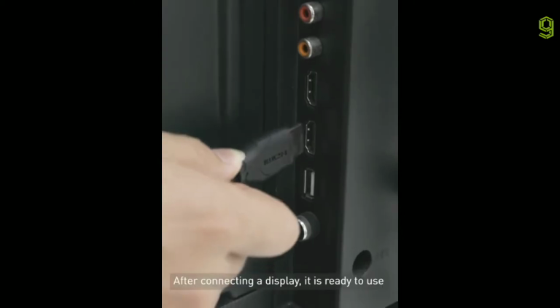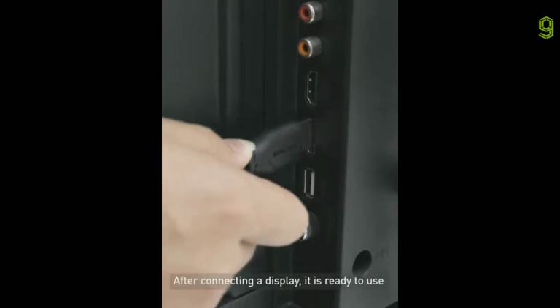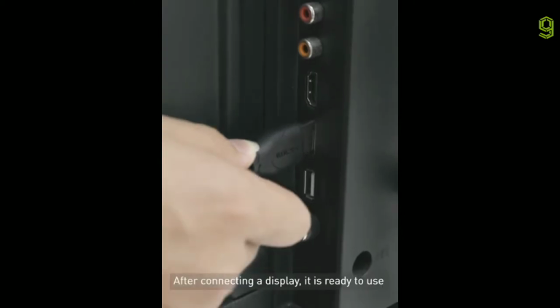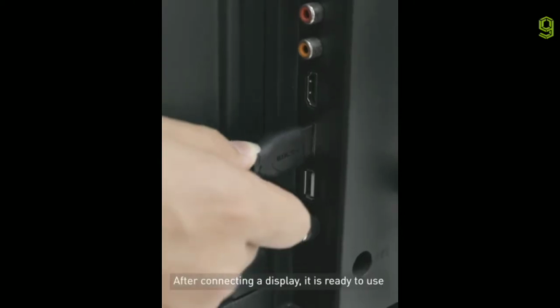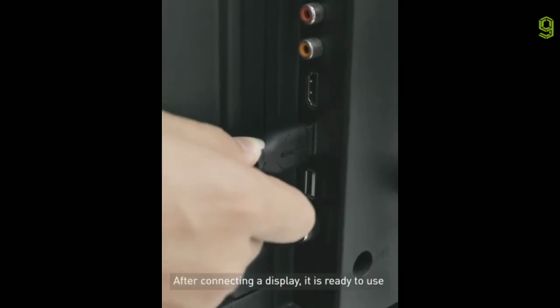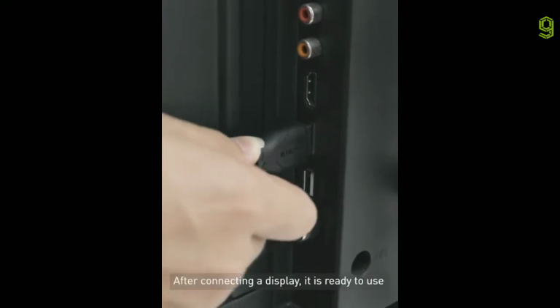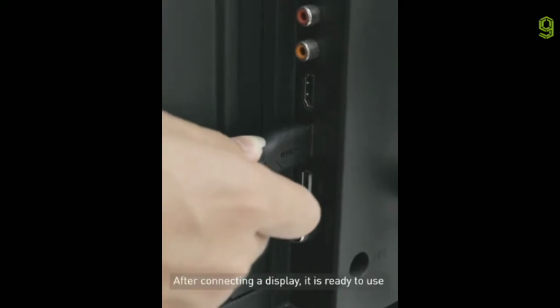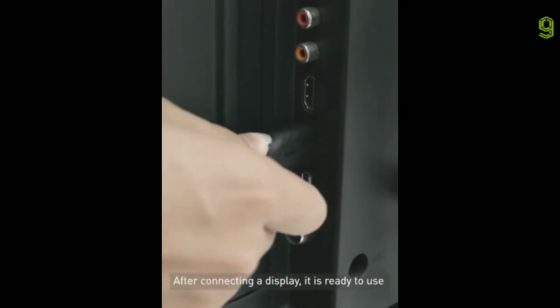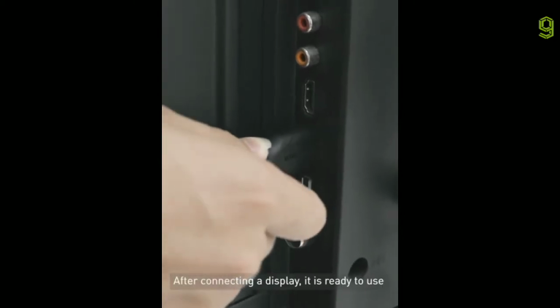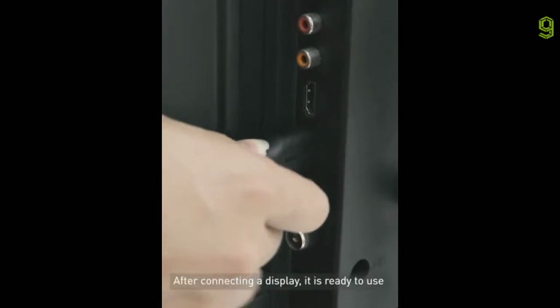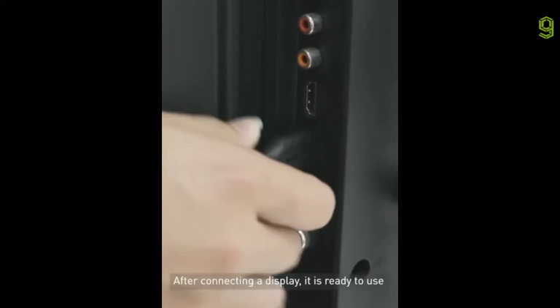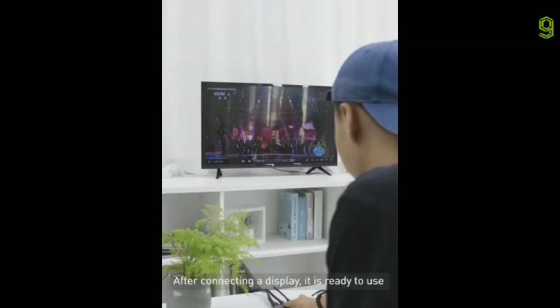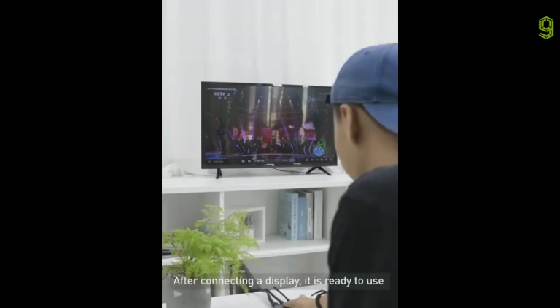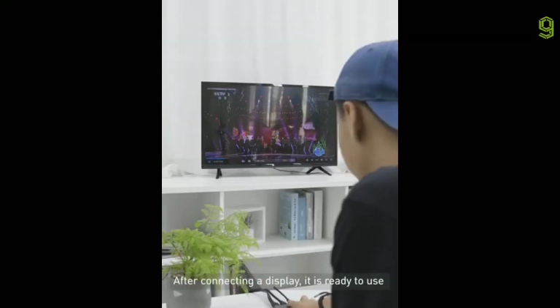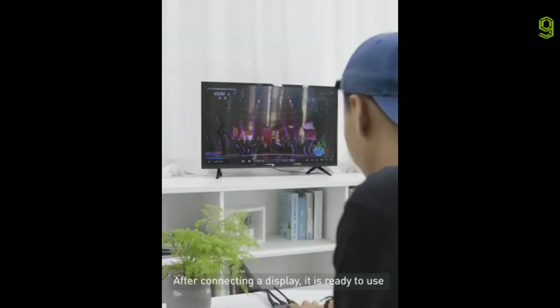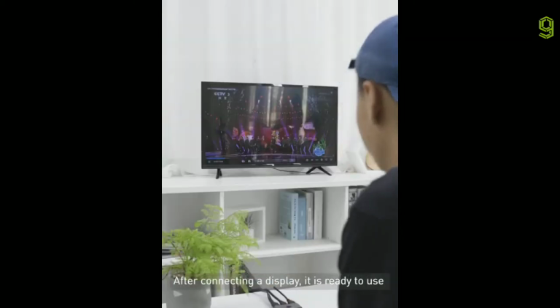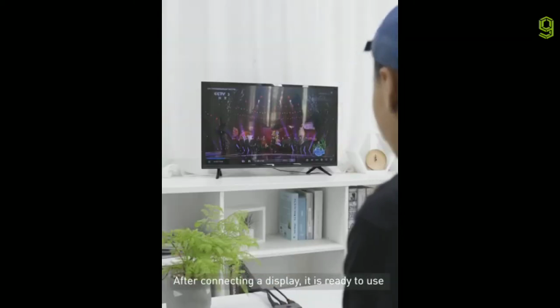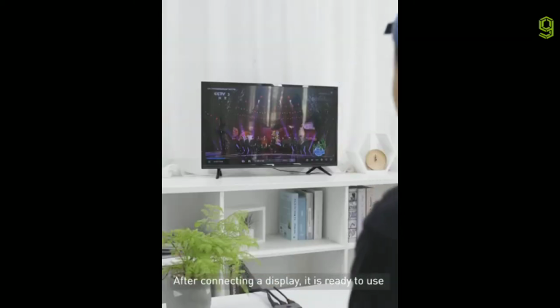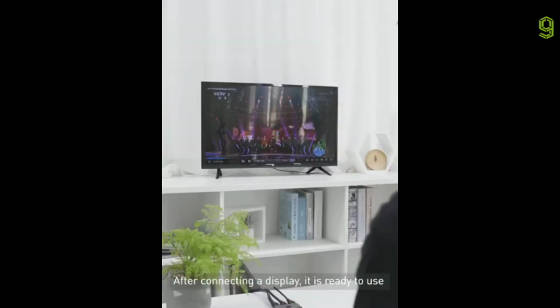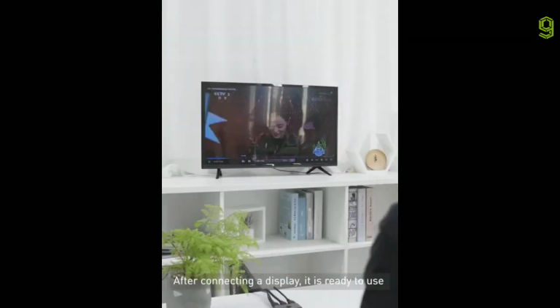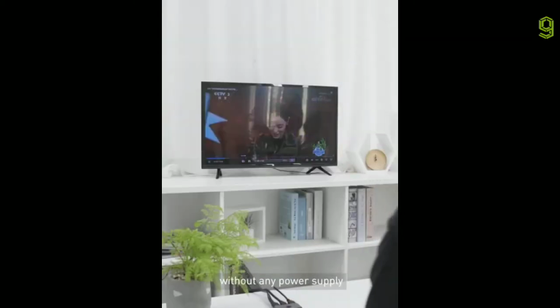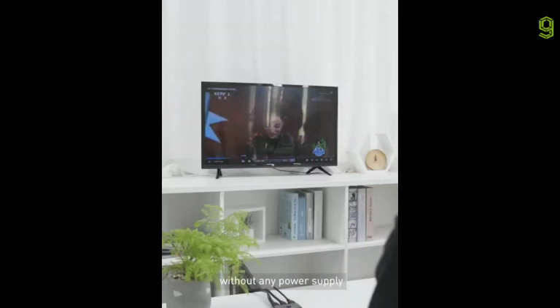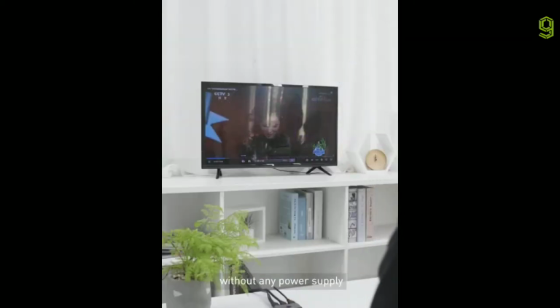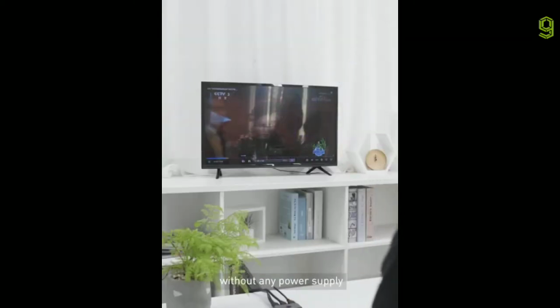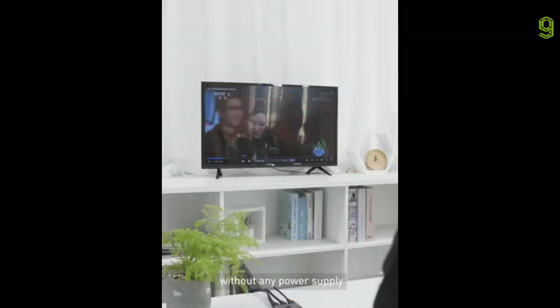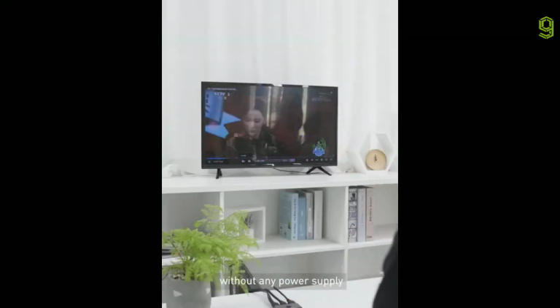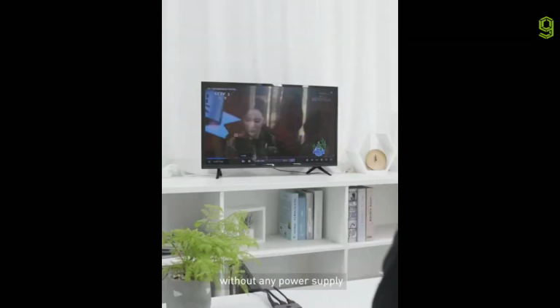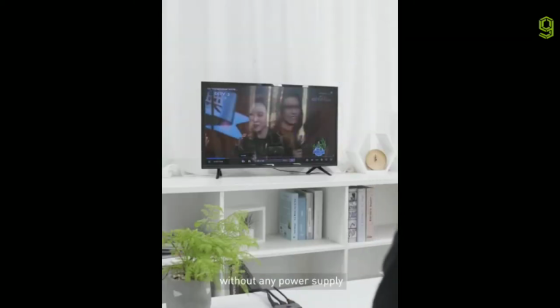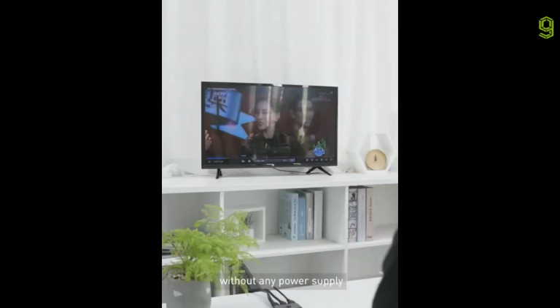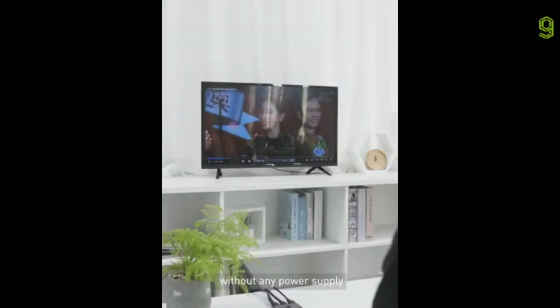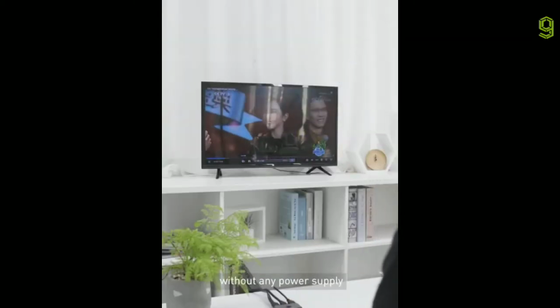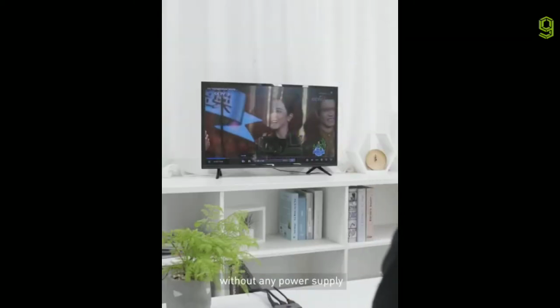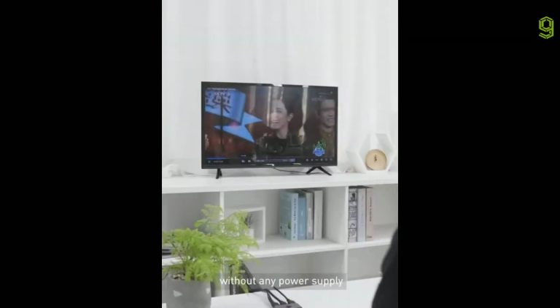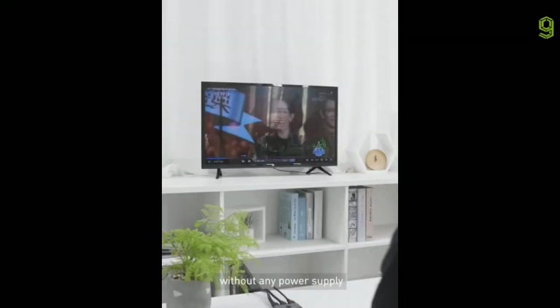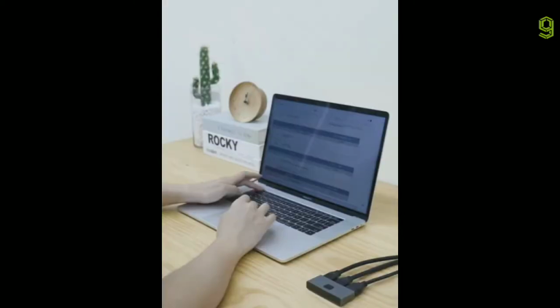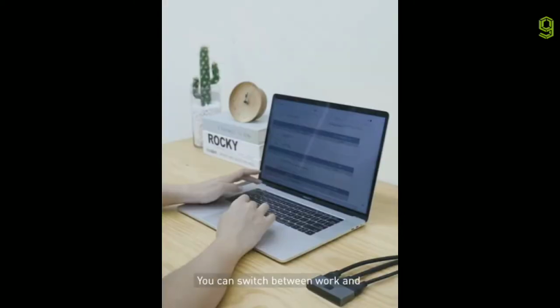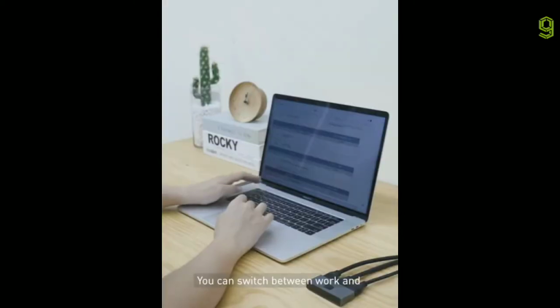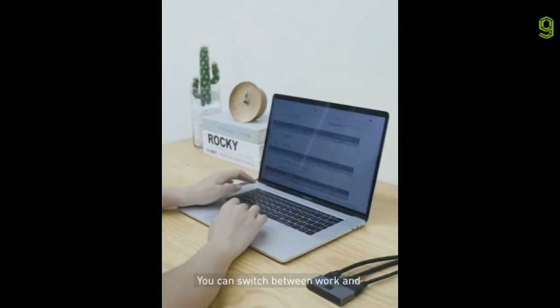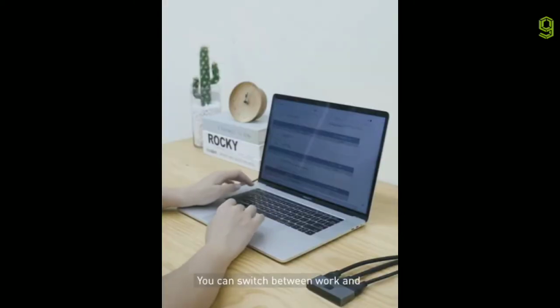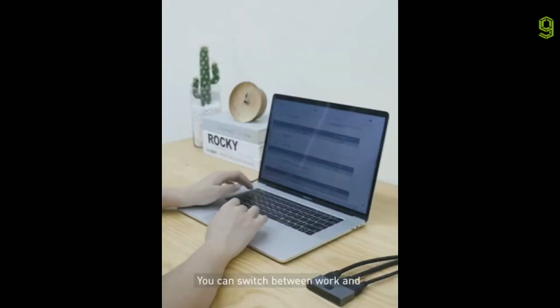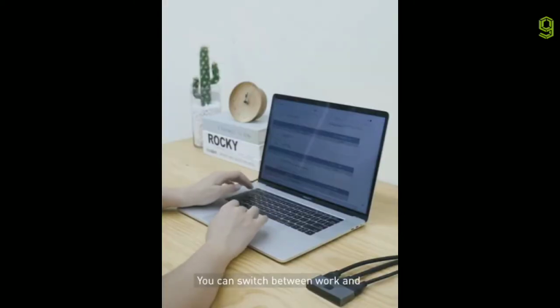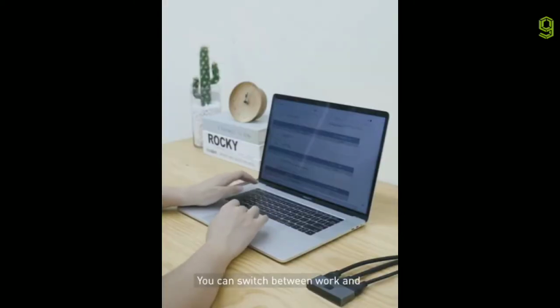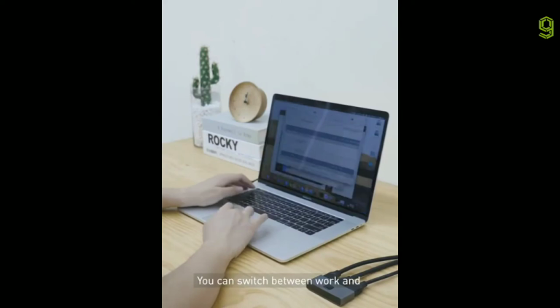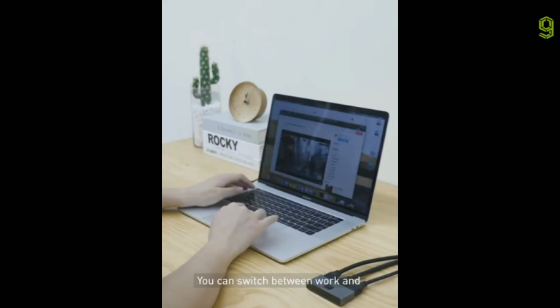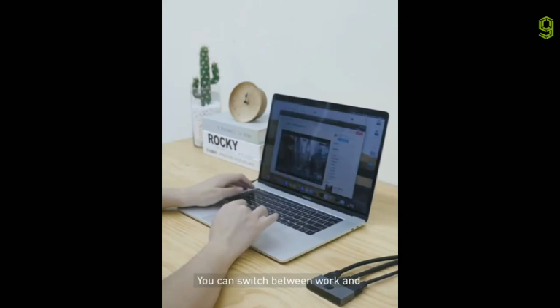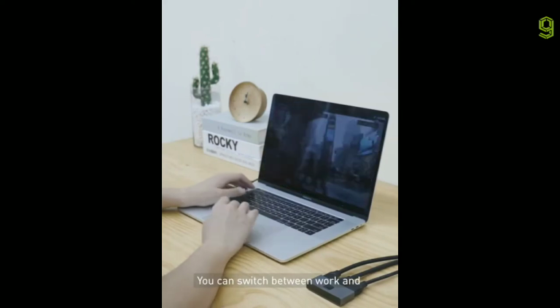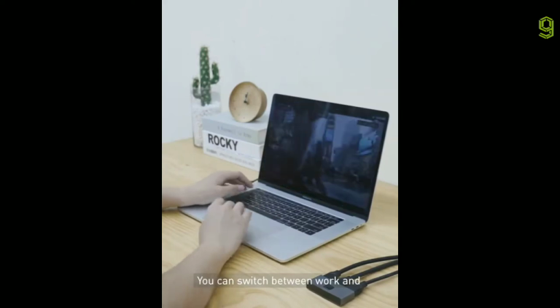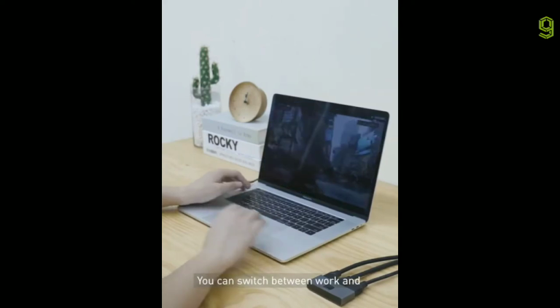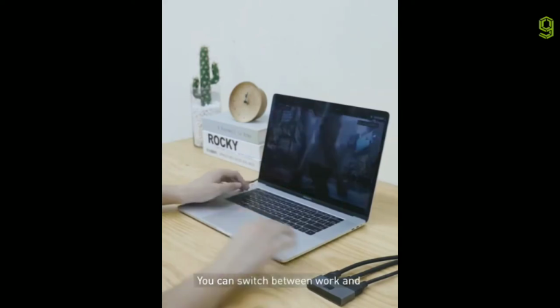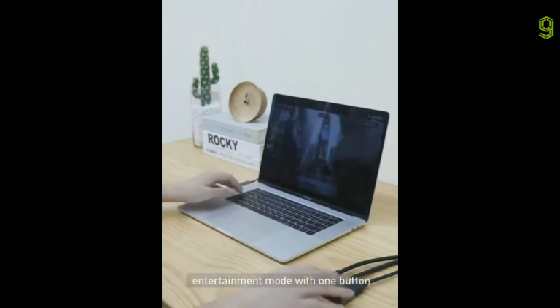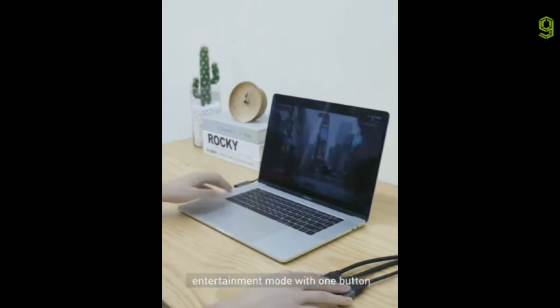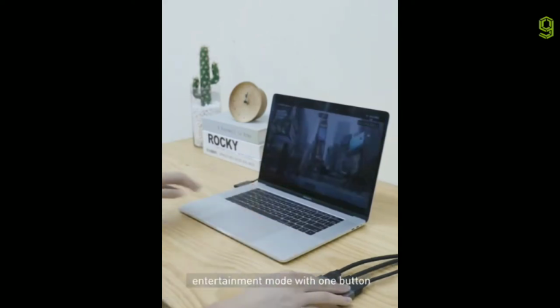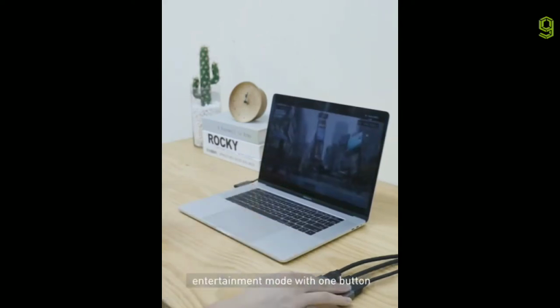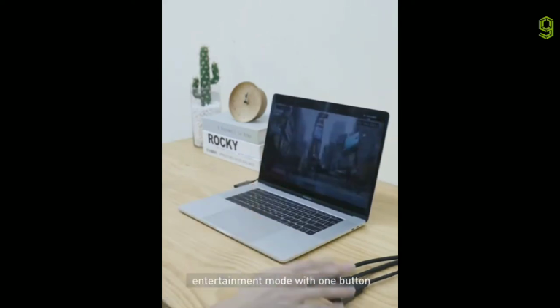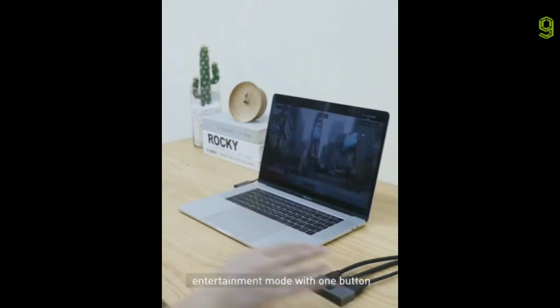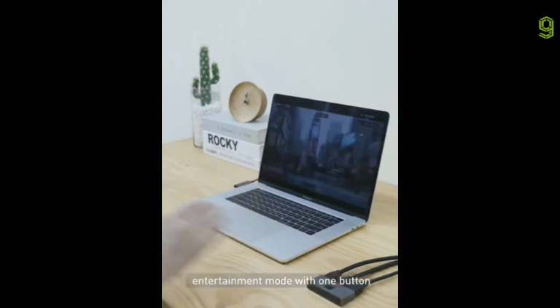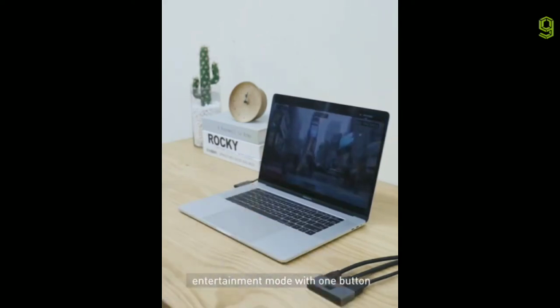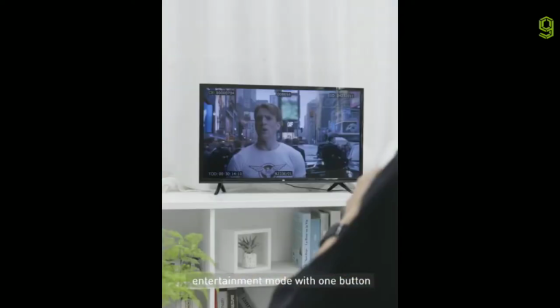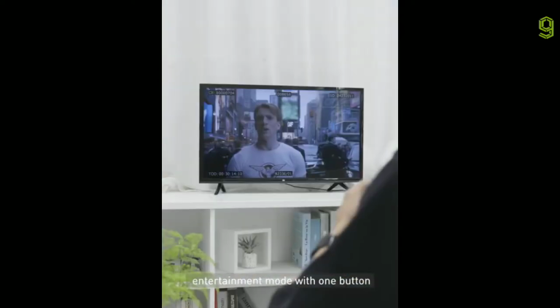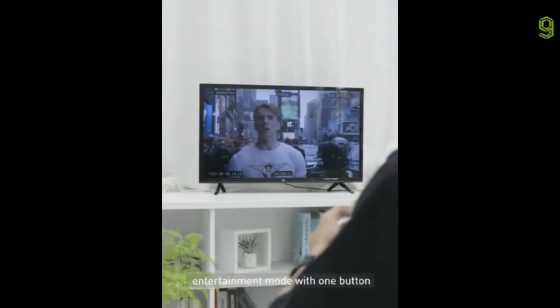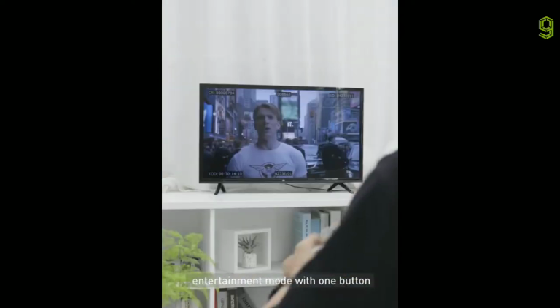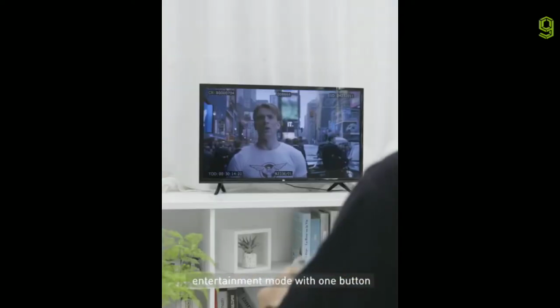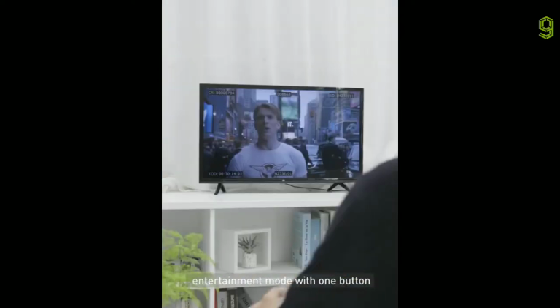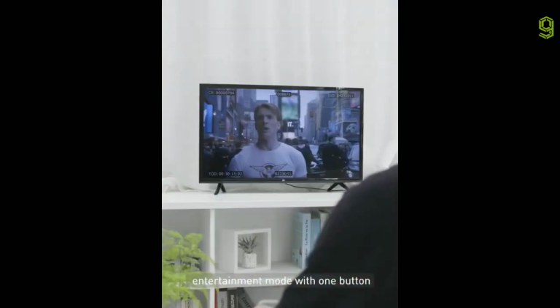After connecting a display, it's ready to use without any power supply. You can switch between working and entertainment mode with one button.